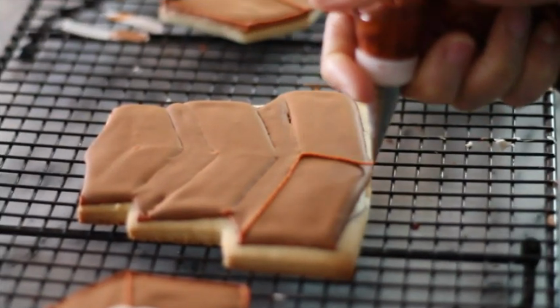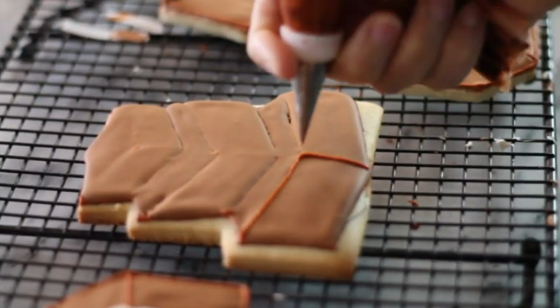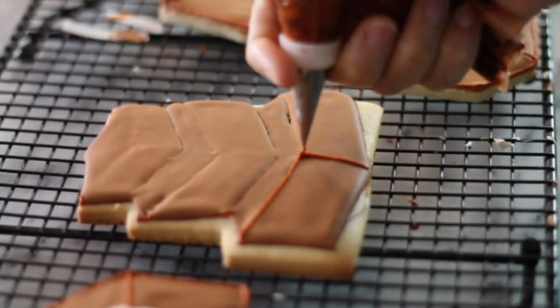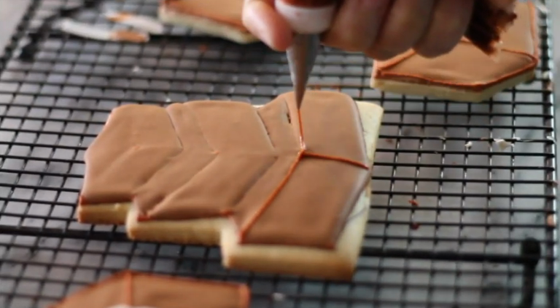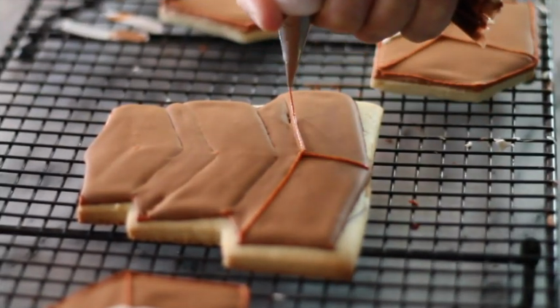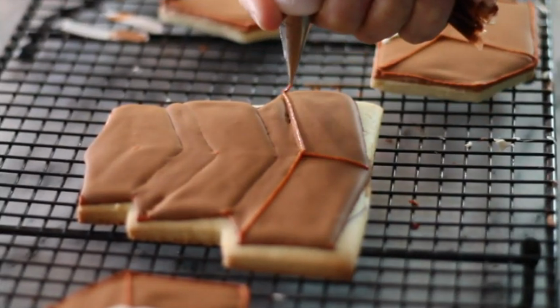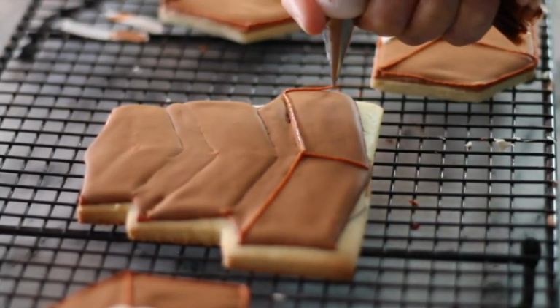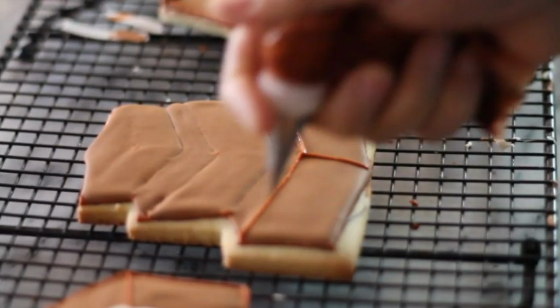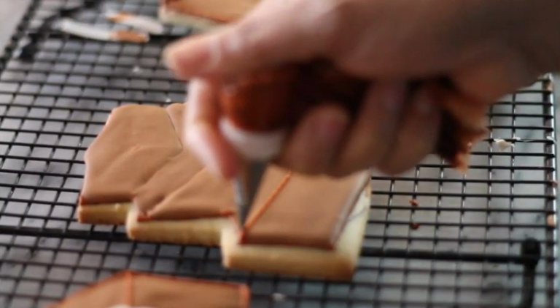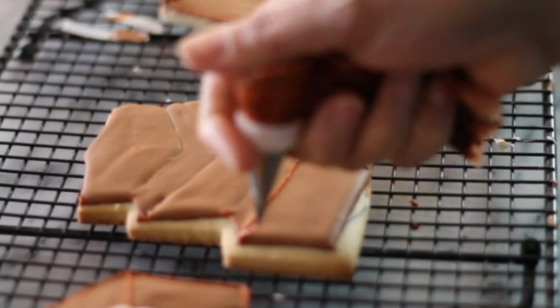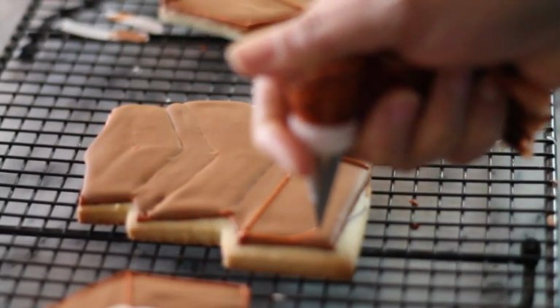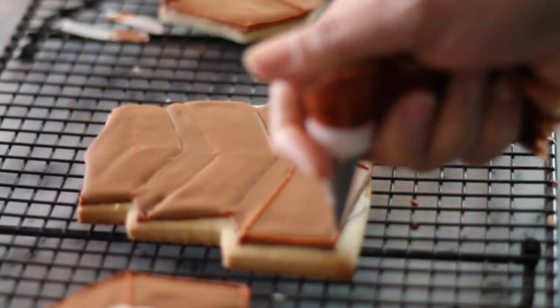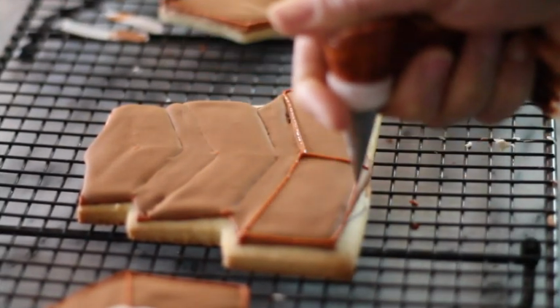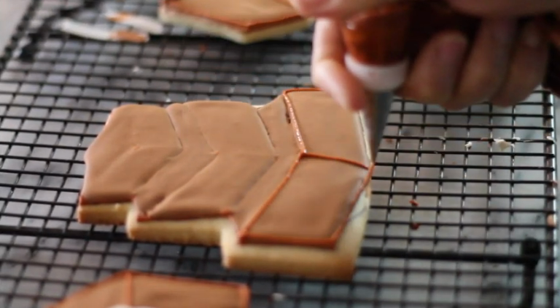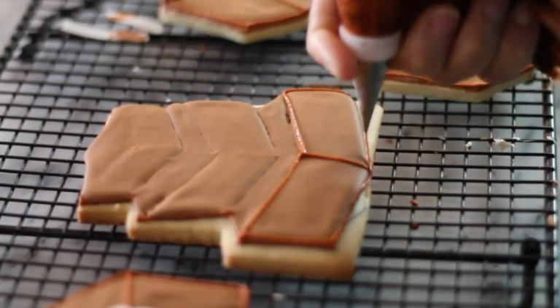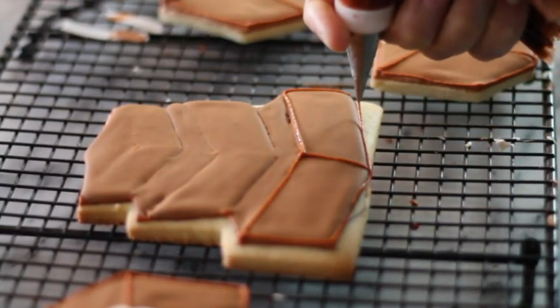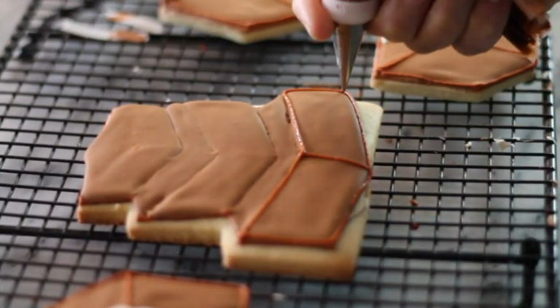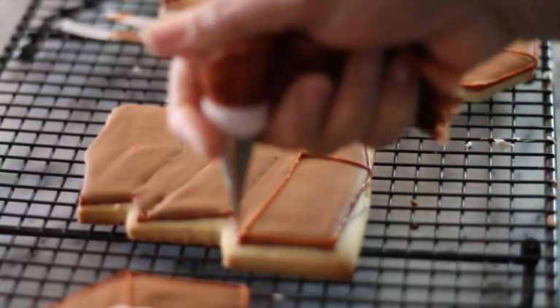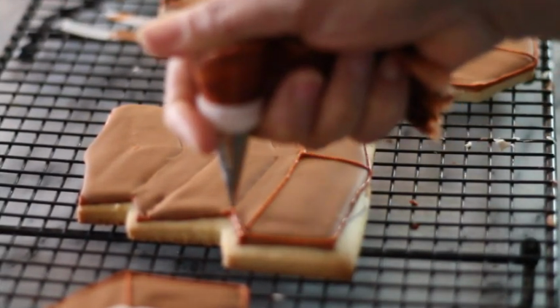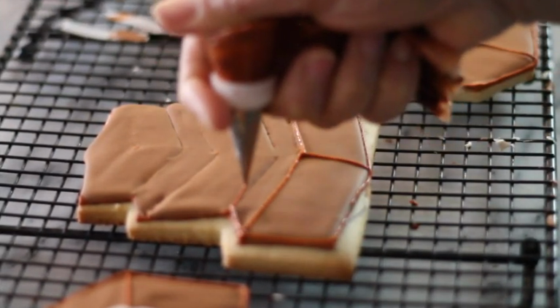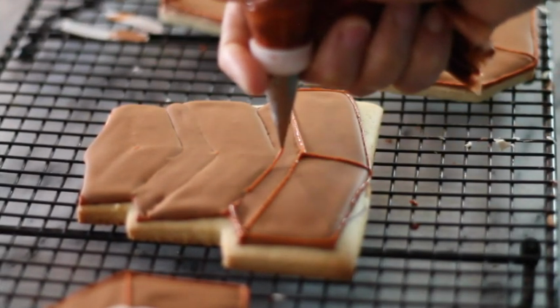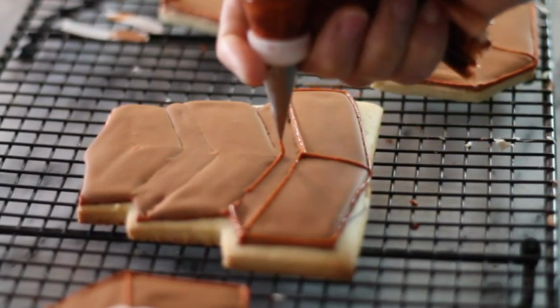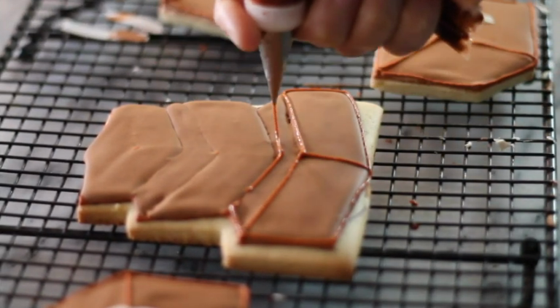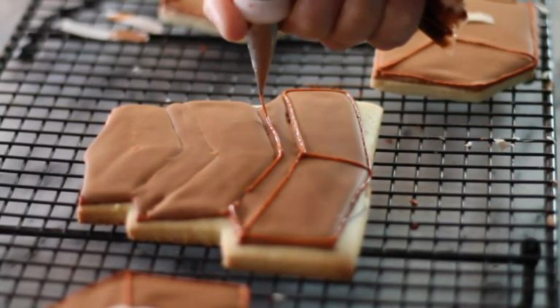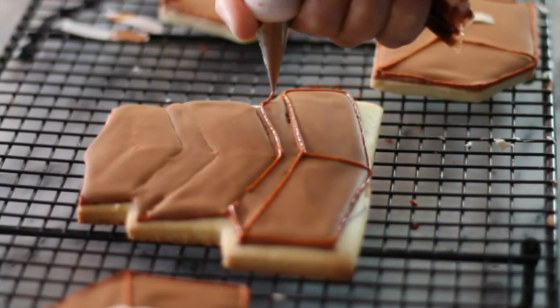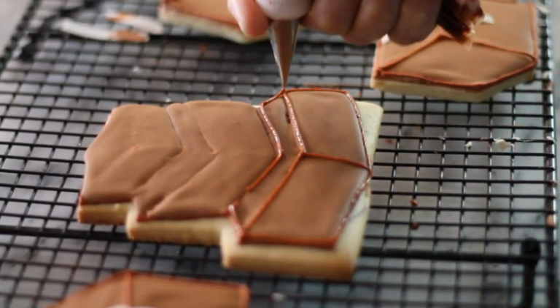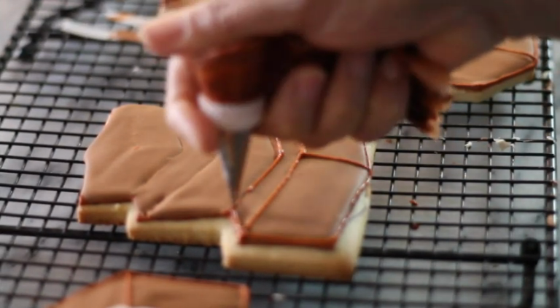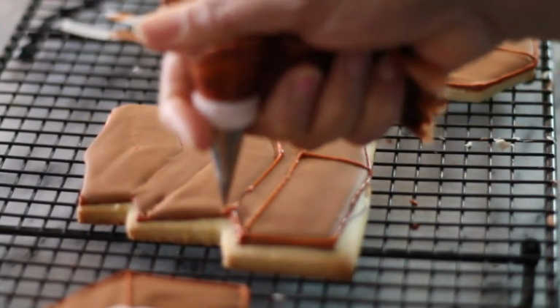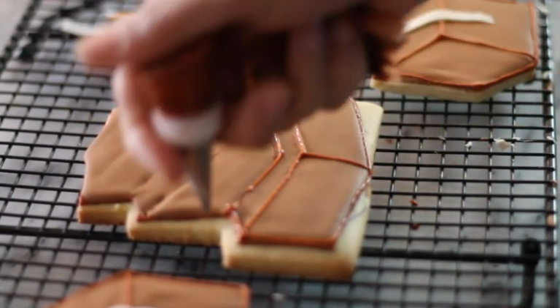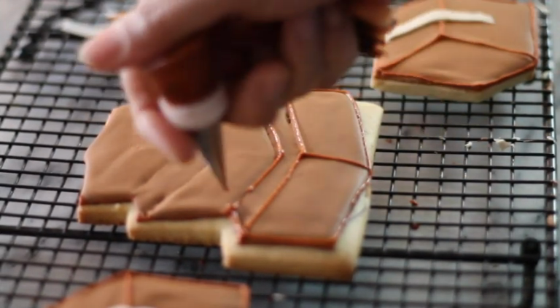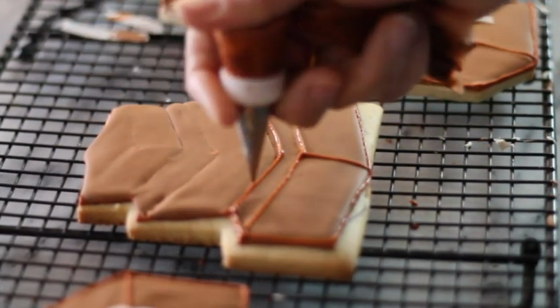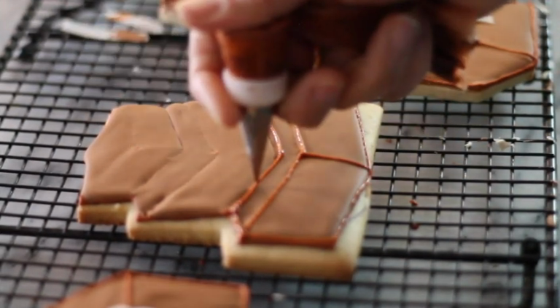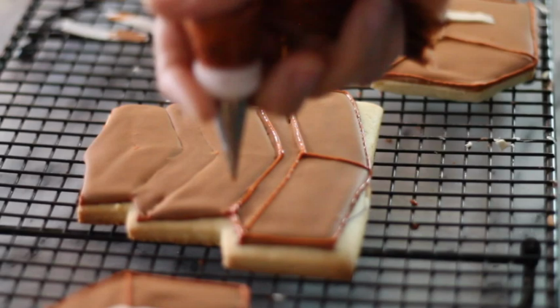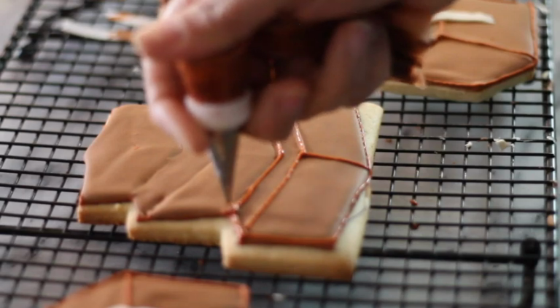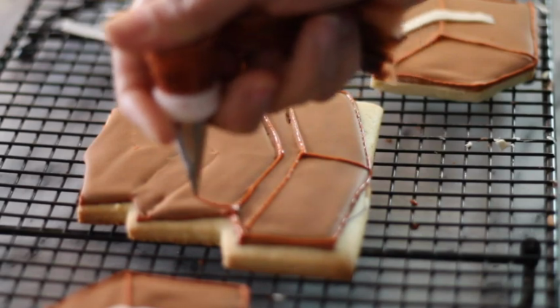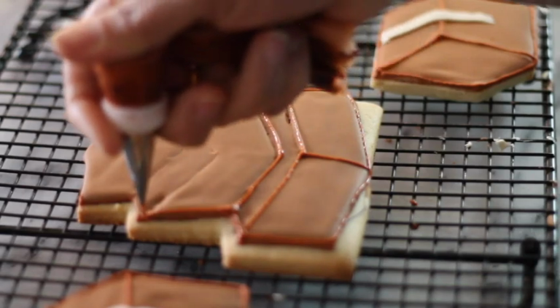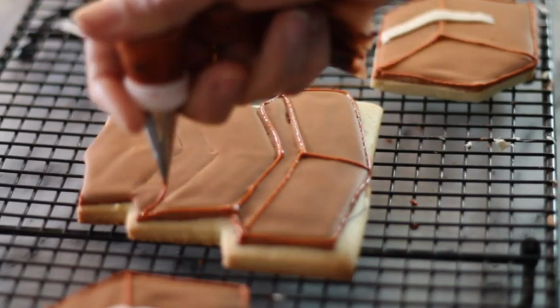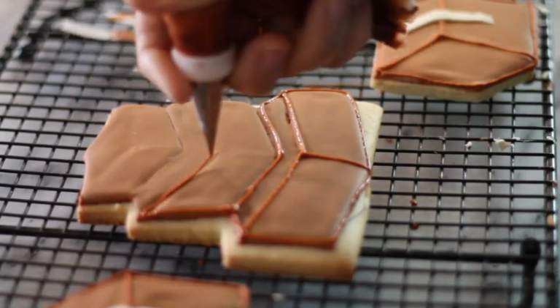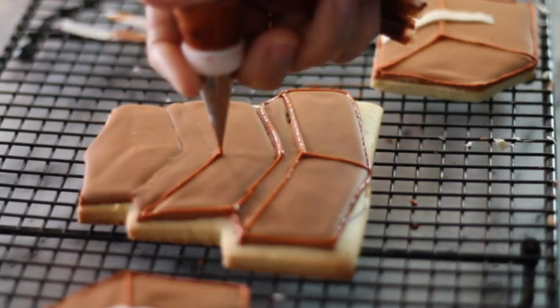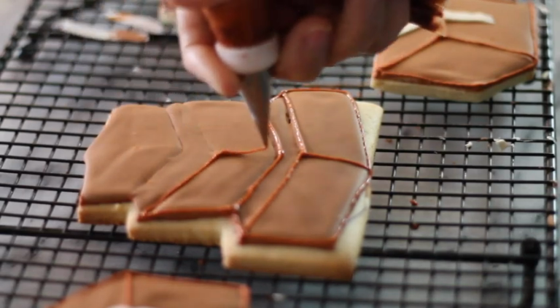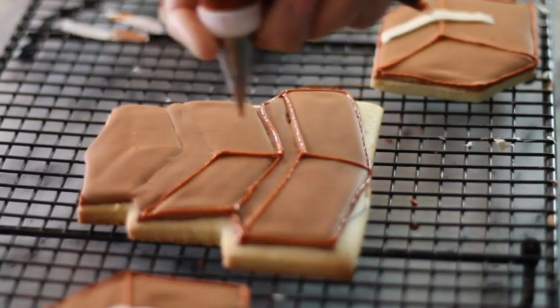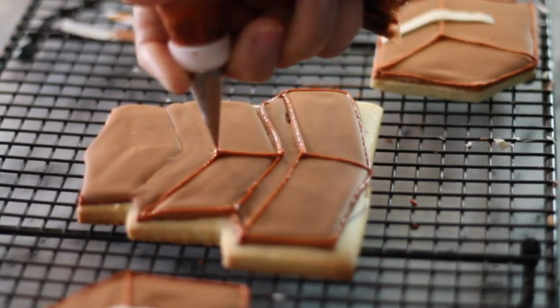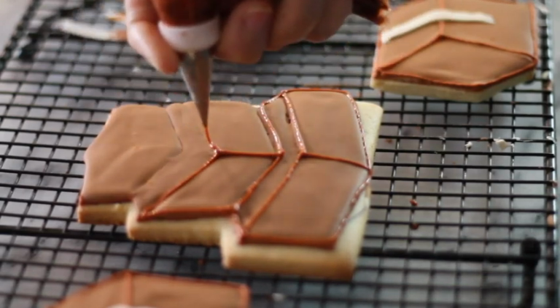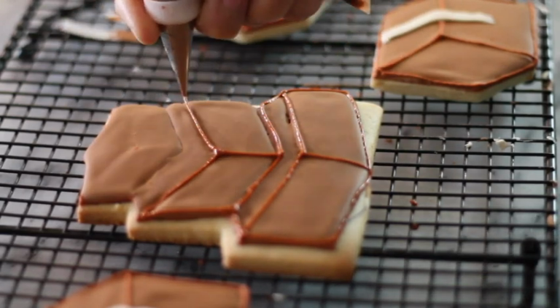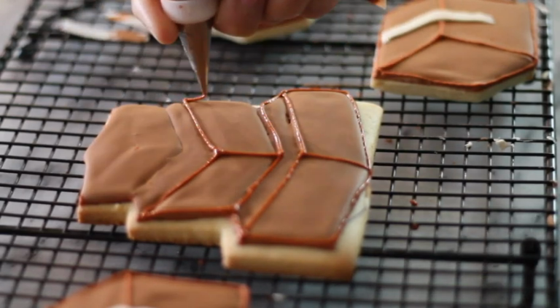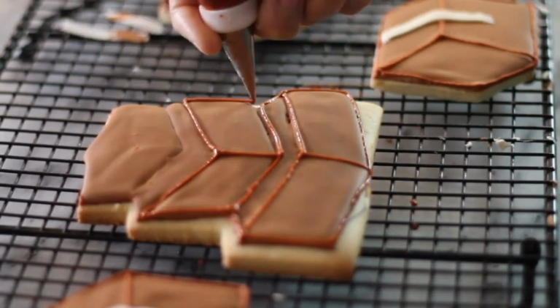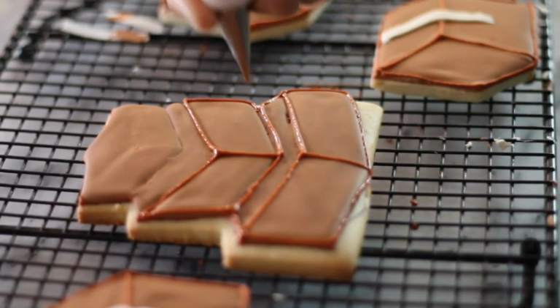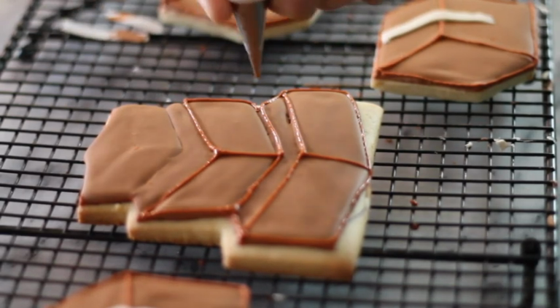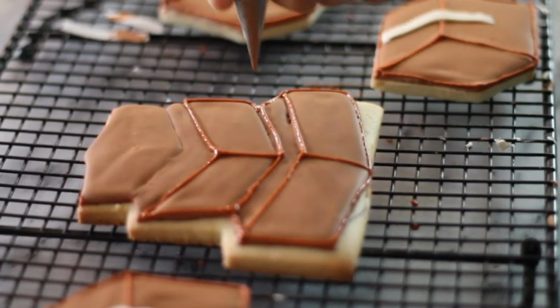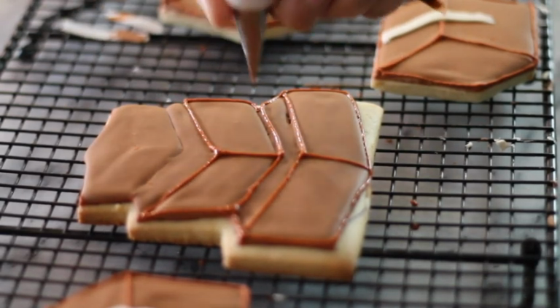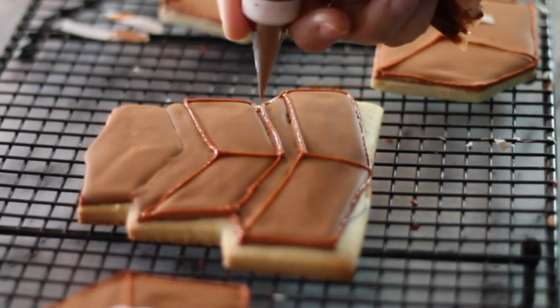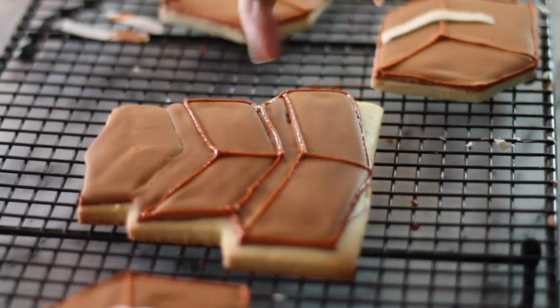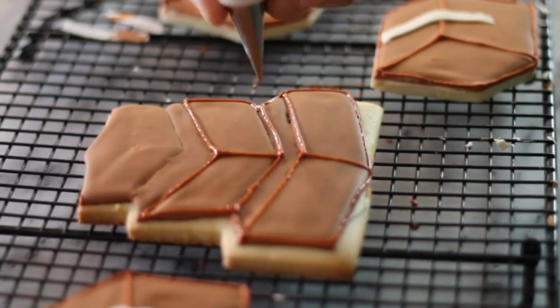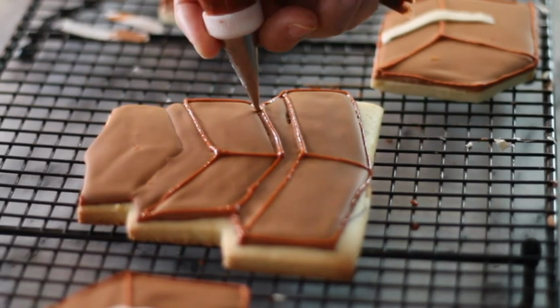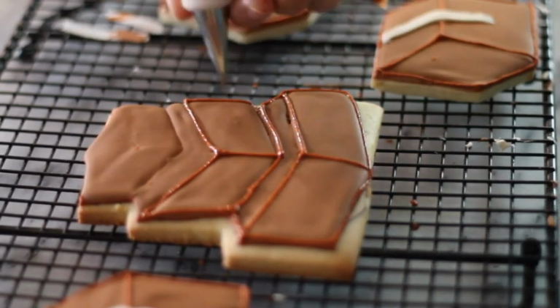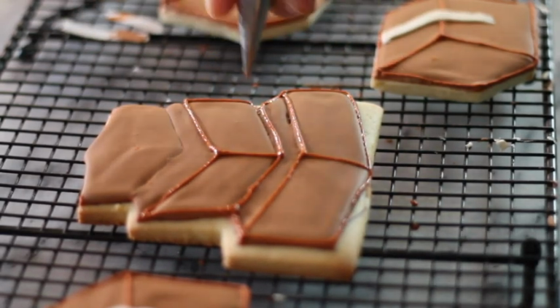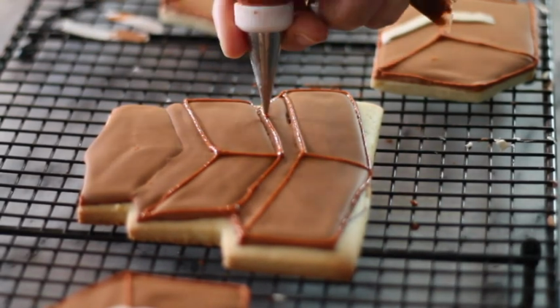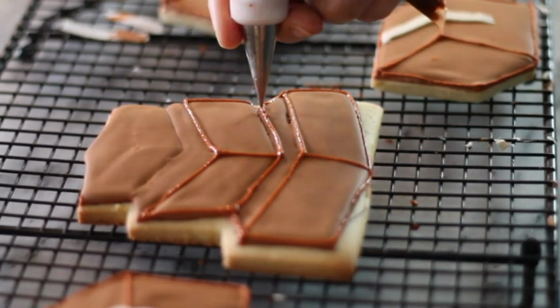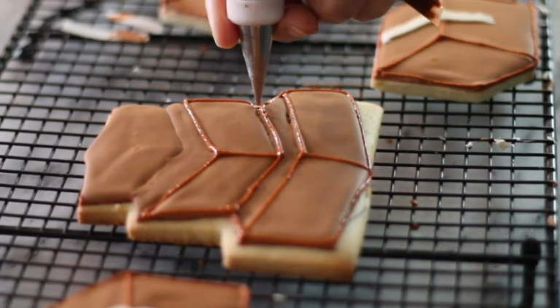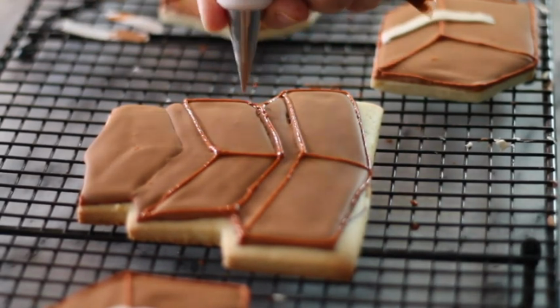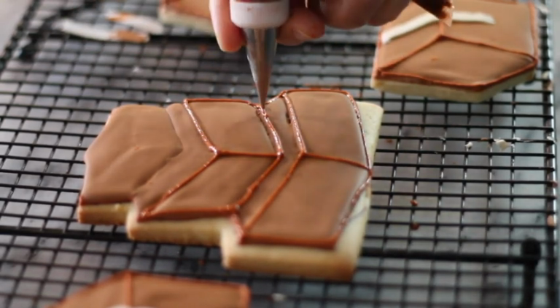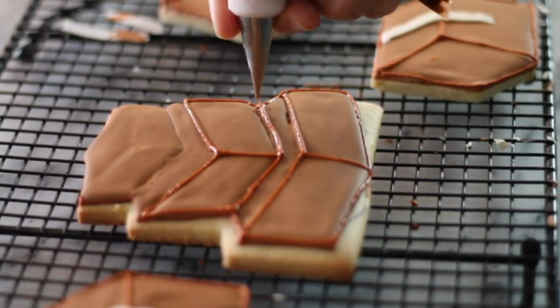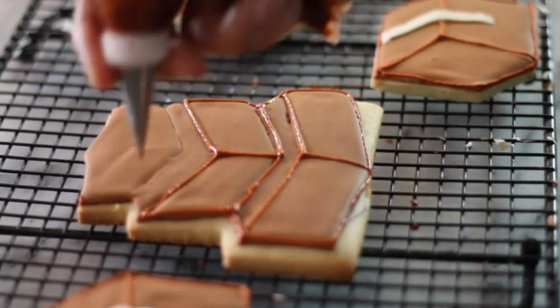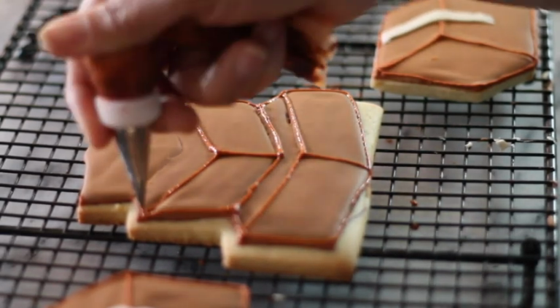Then with the medium consistency icing that I used to outline the cookies, I marked all the angles of the boxes and let it dry.